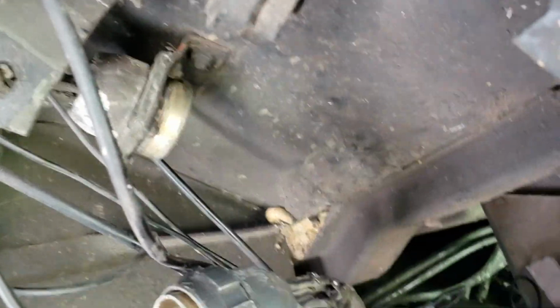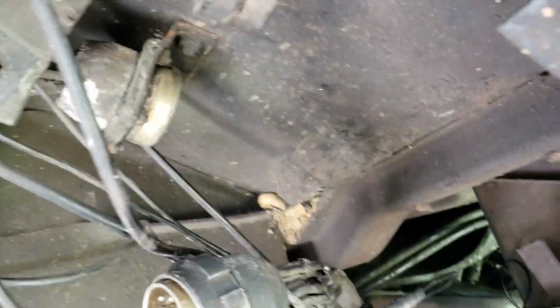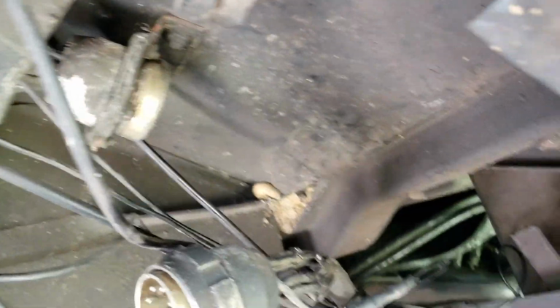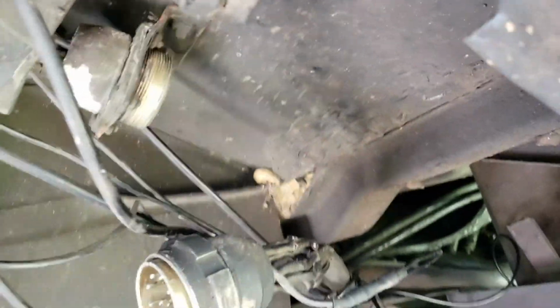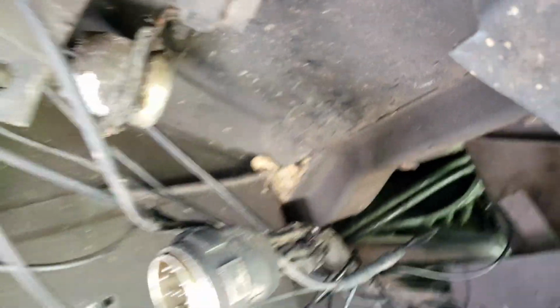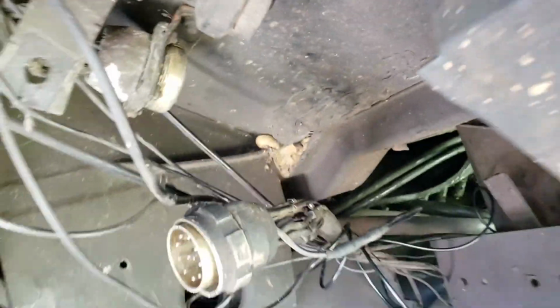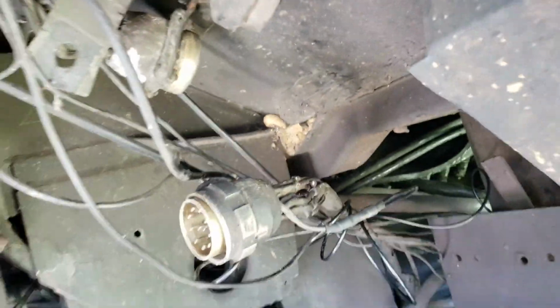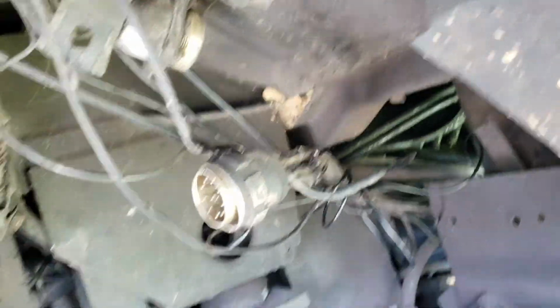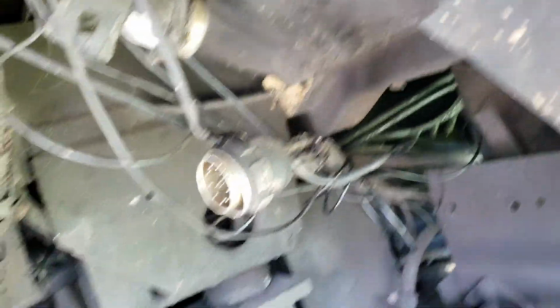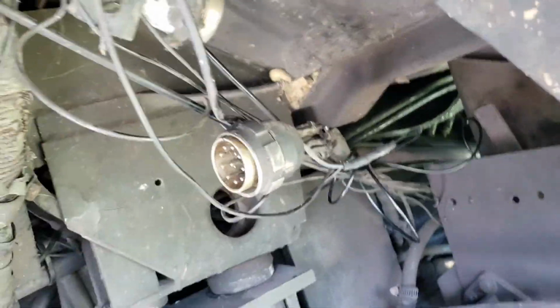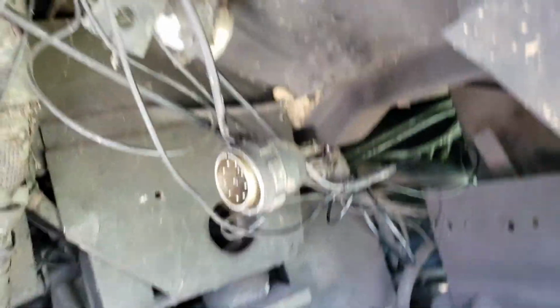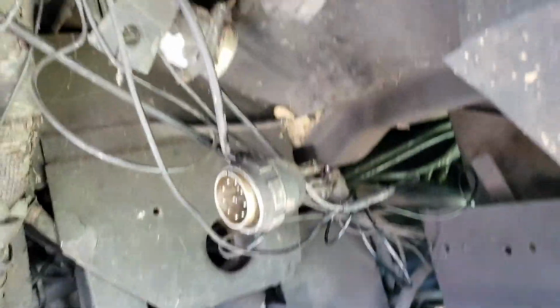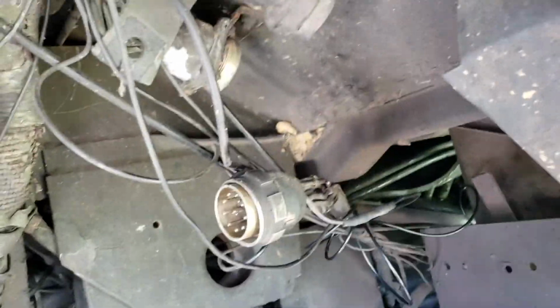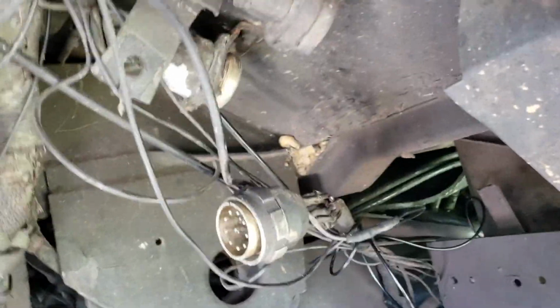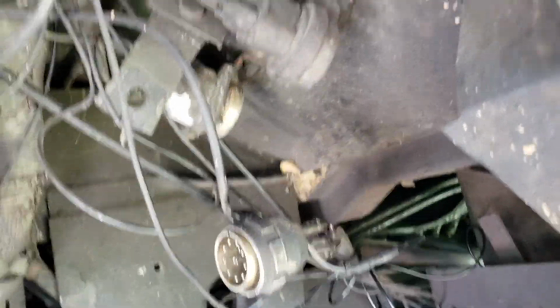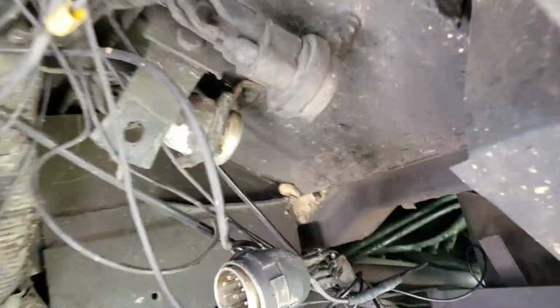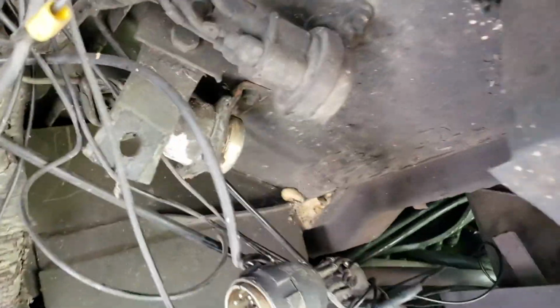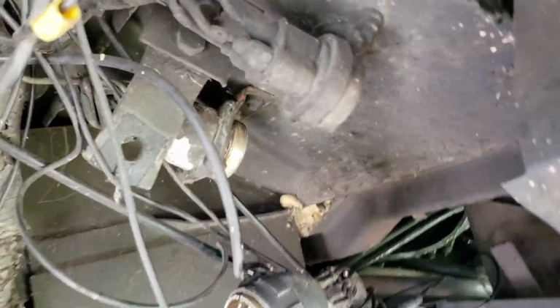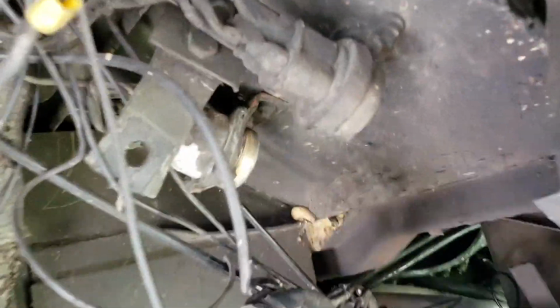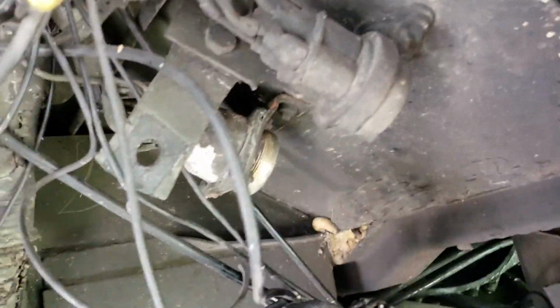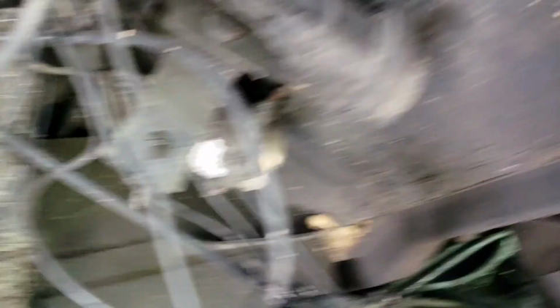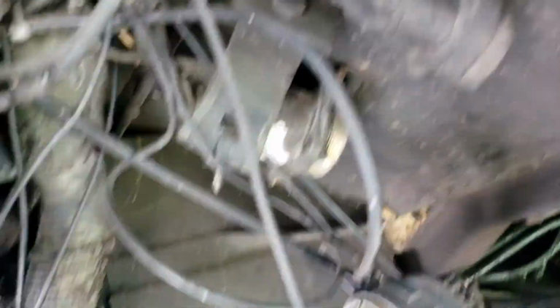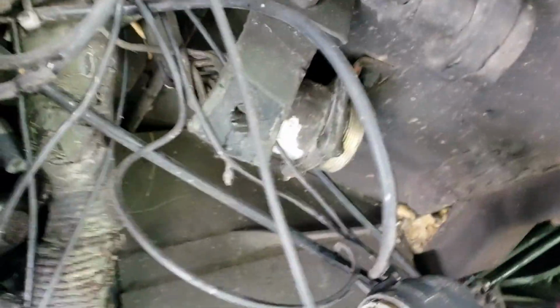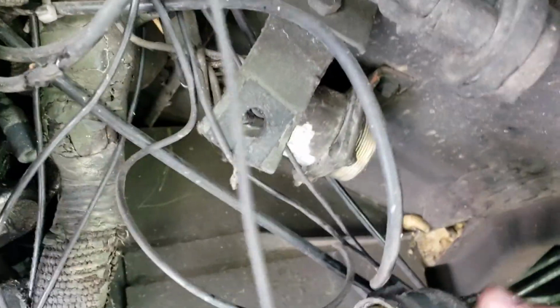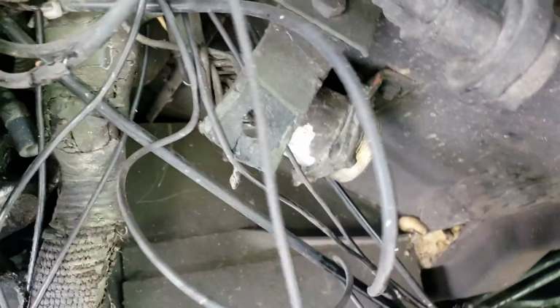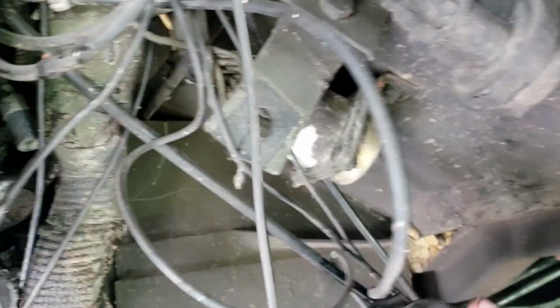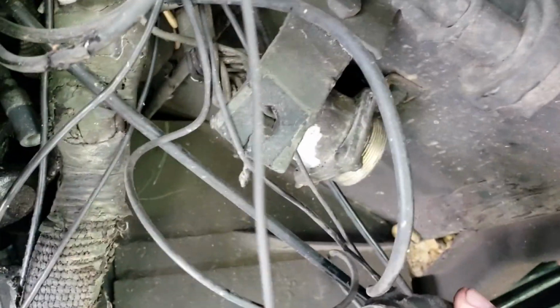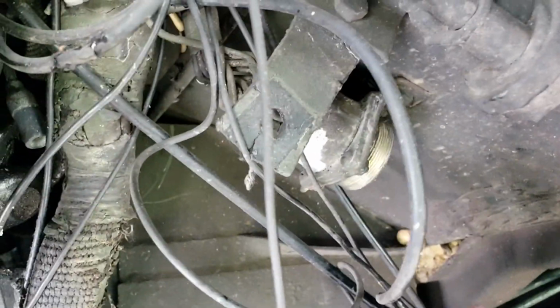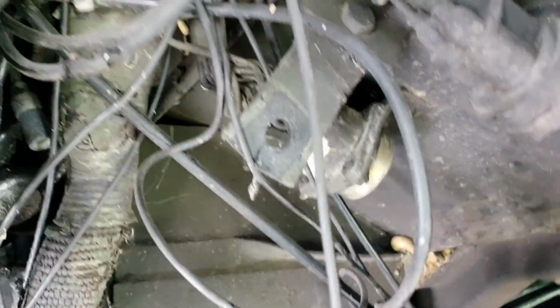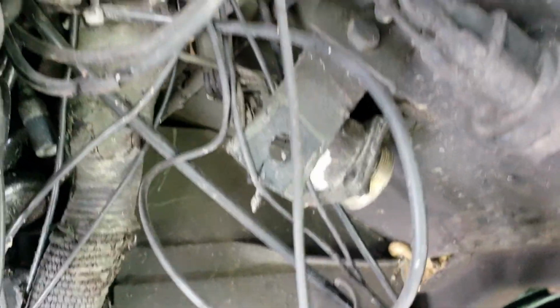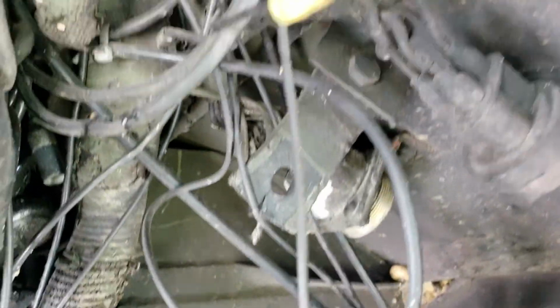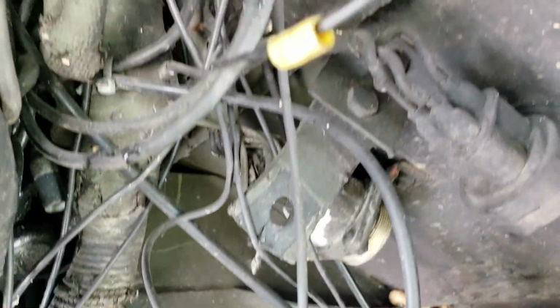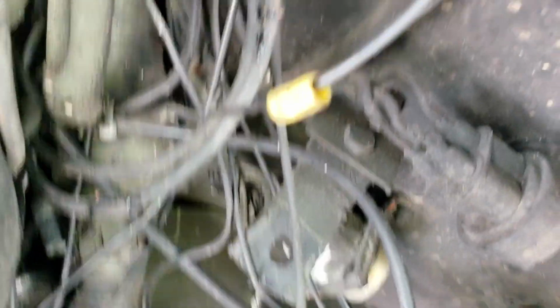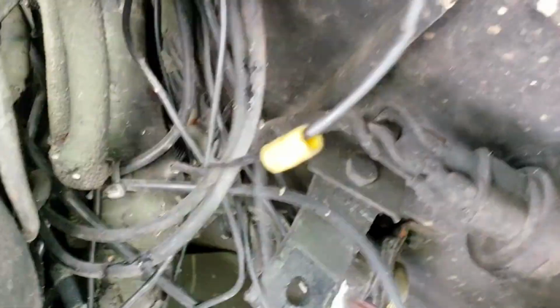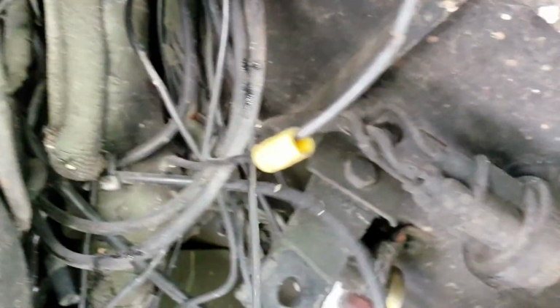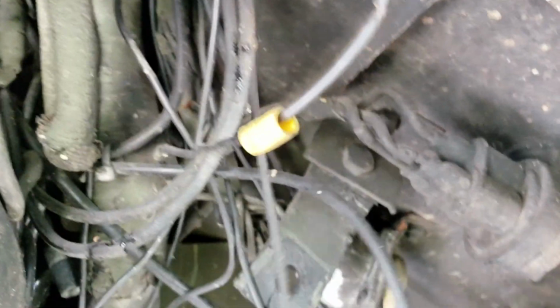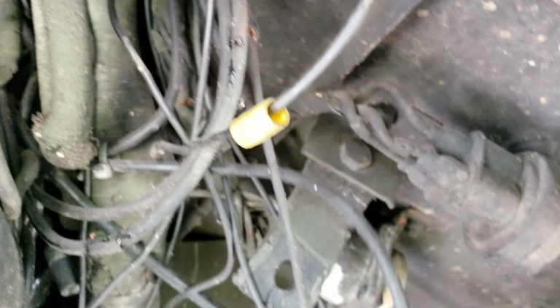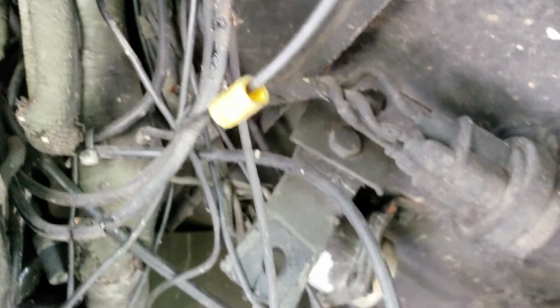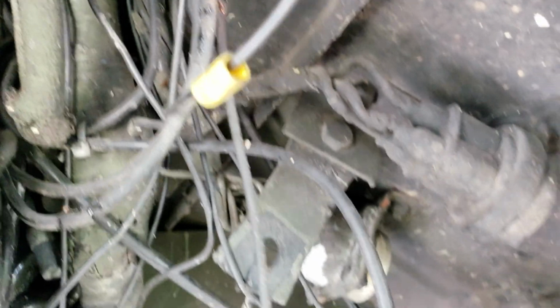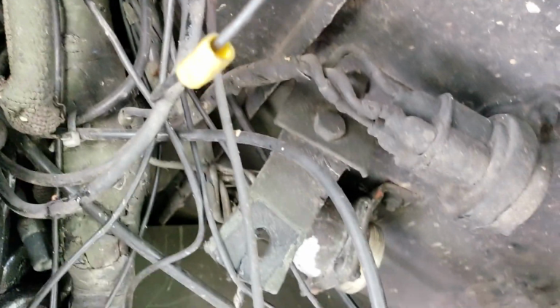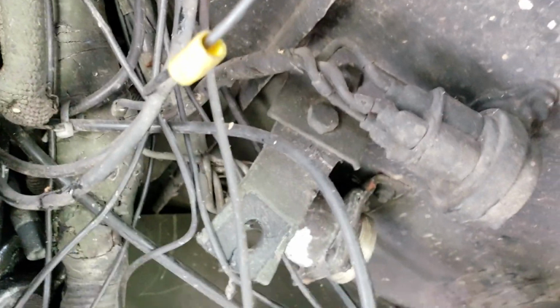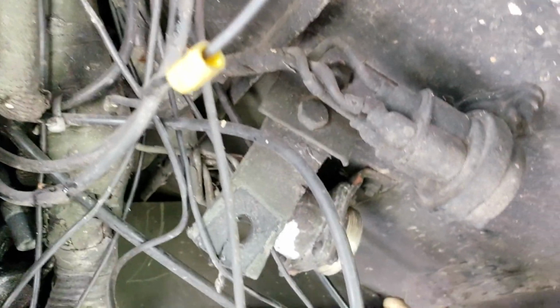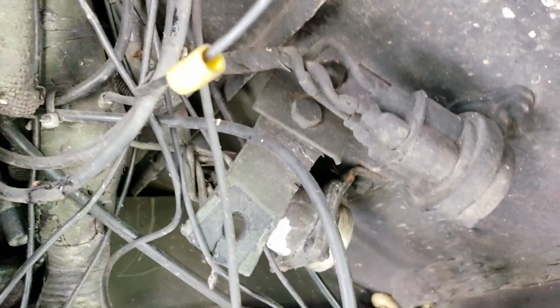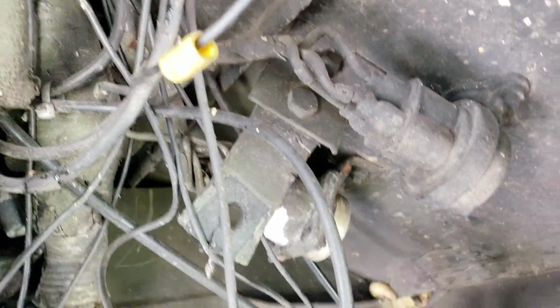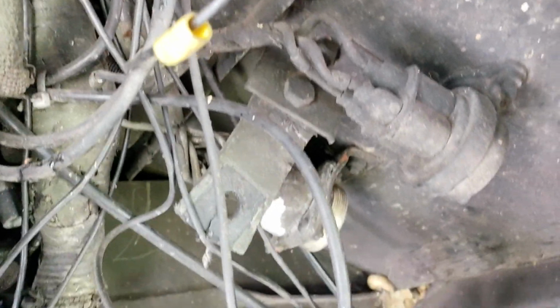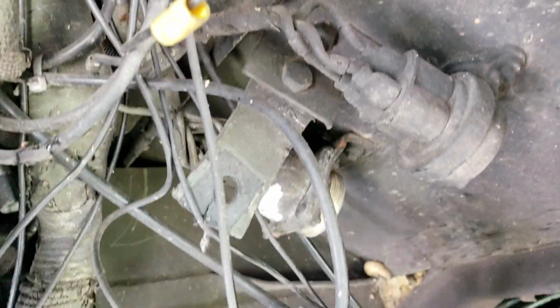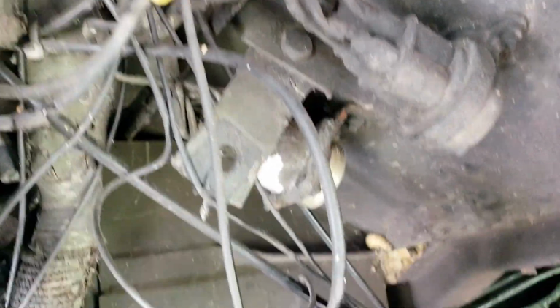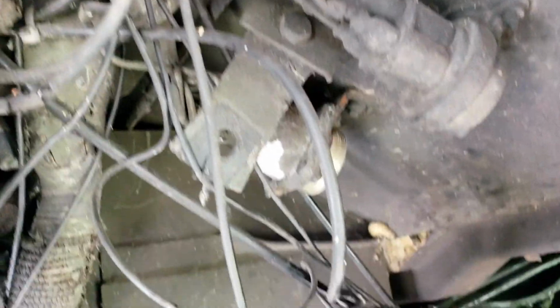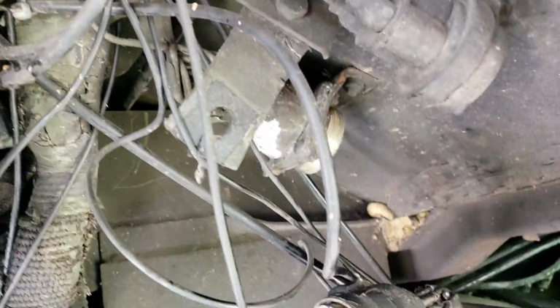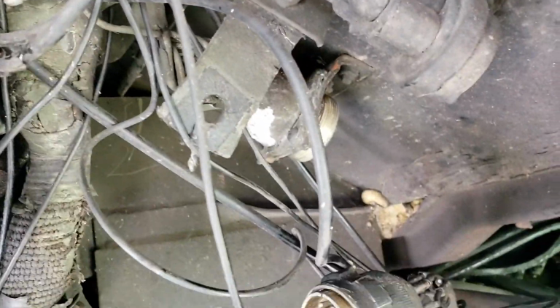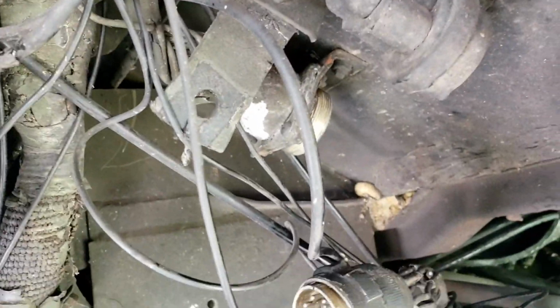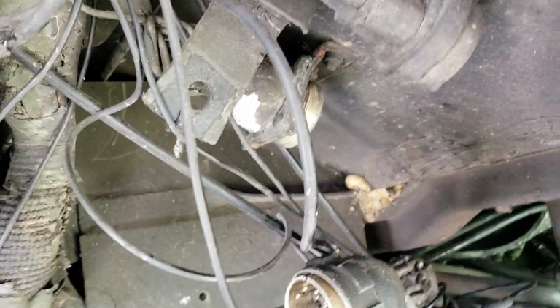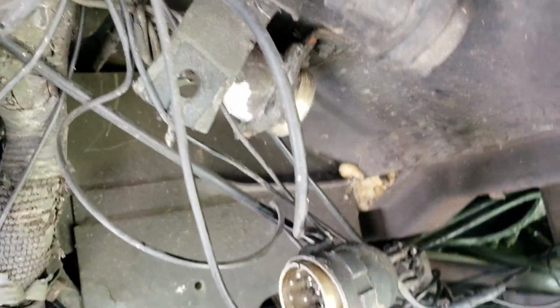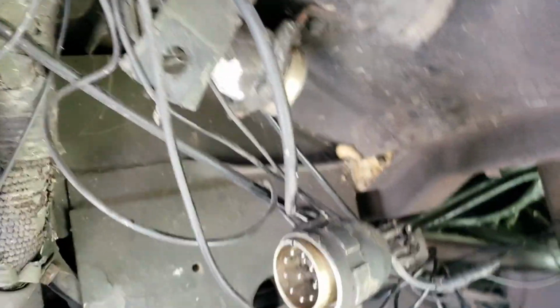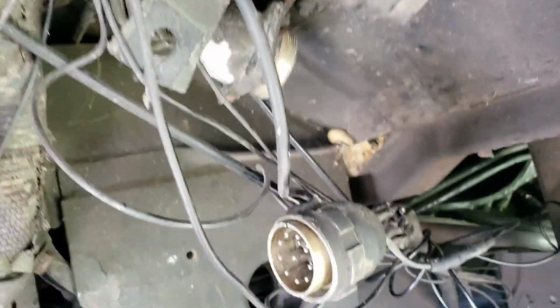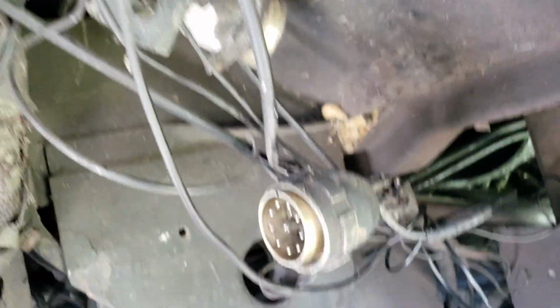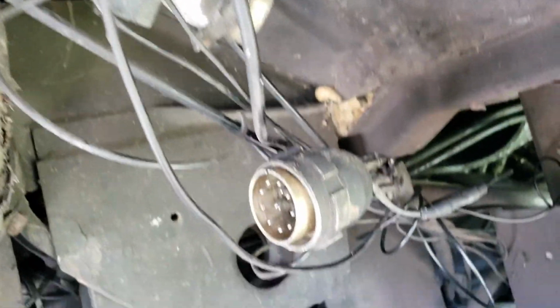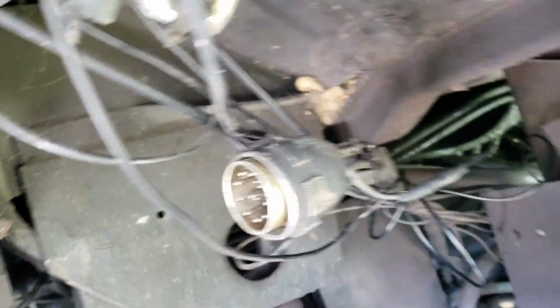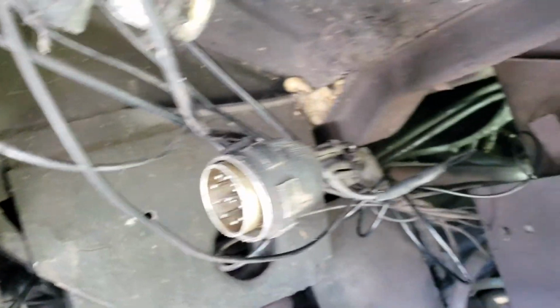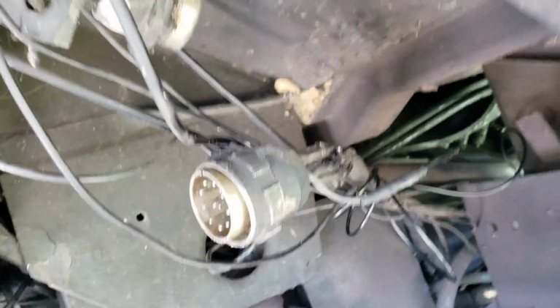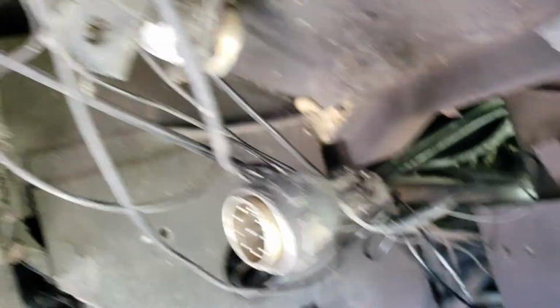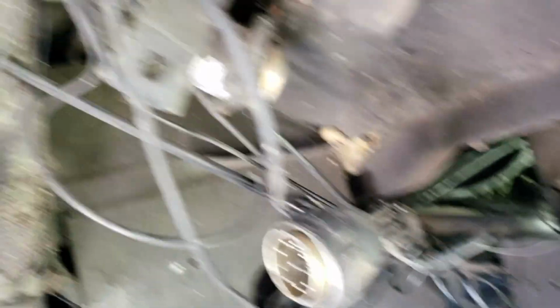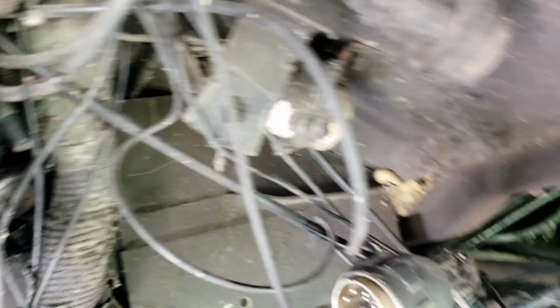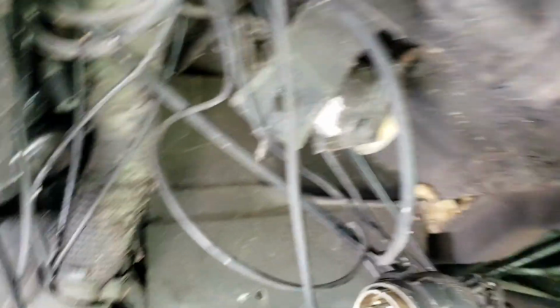I just ran a new wire on mine. I had a problem — I had power coming out of here, but I had no power back at the connector. So I just ran a new wire.